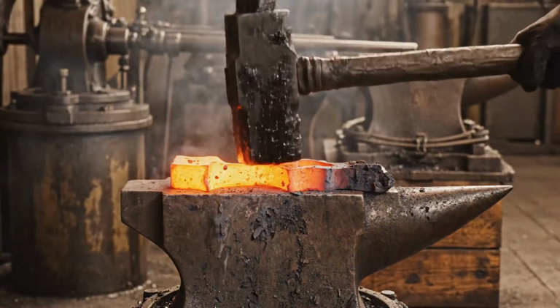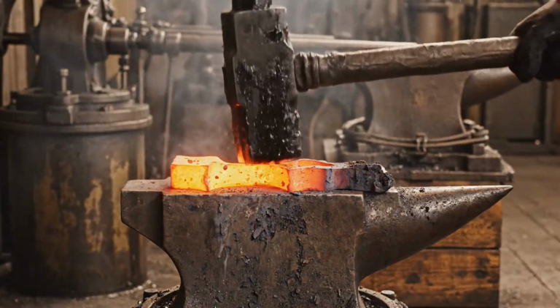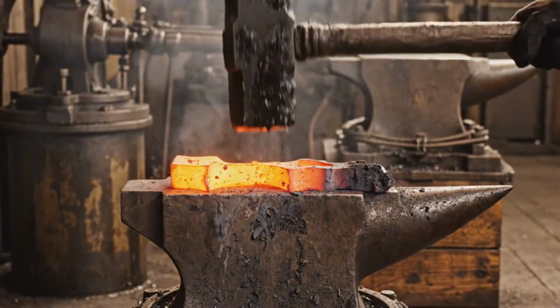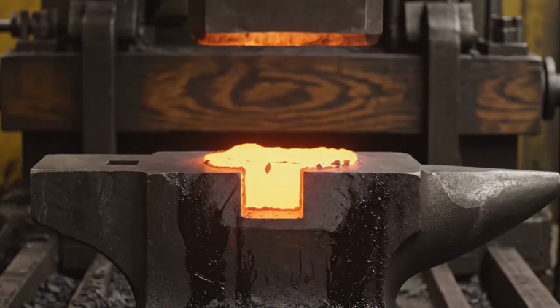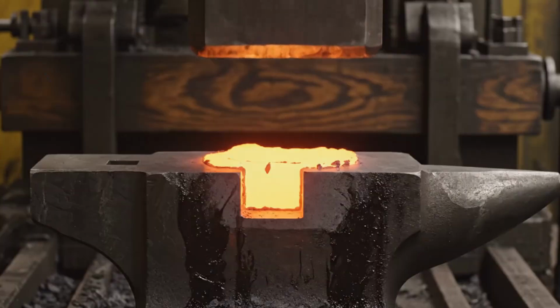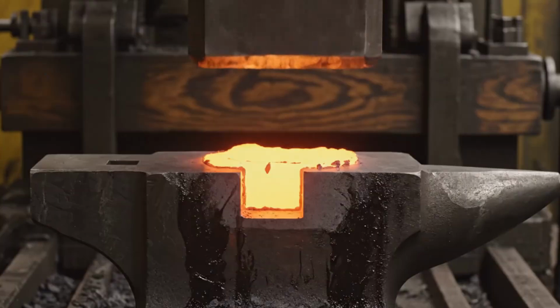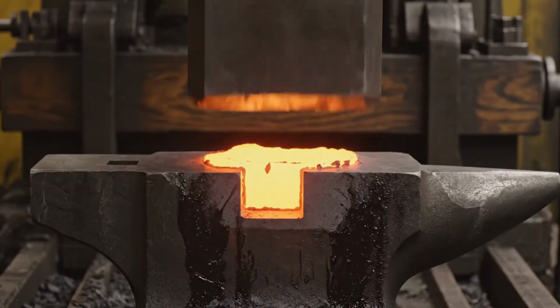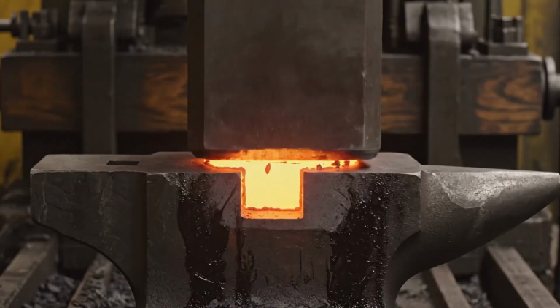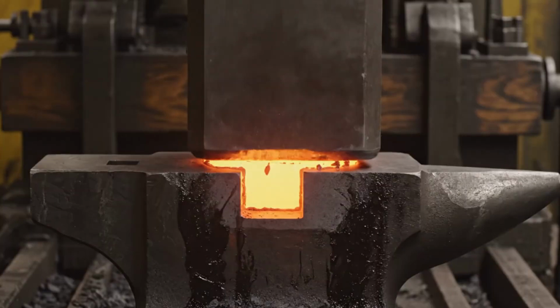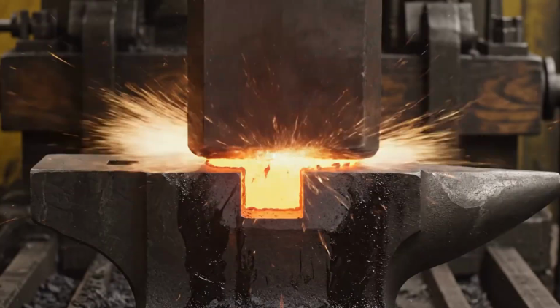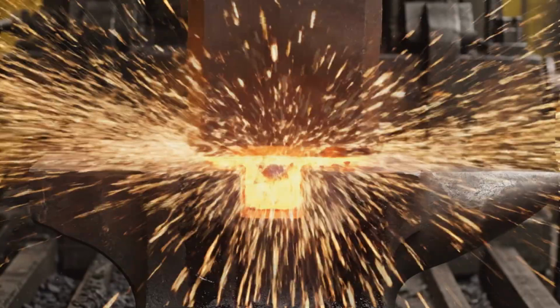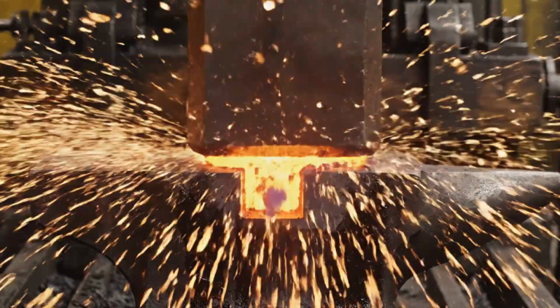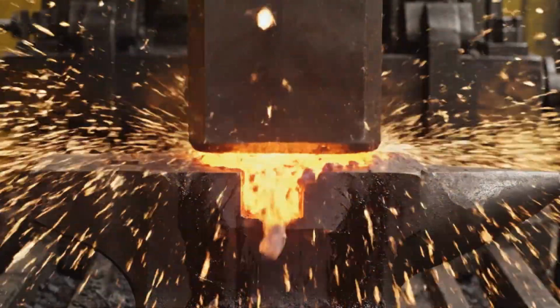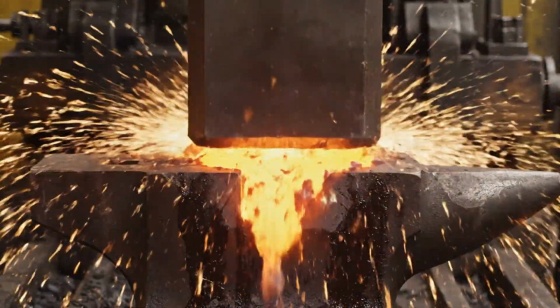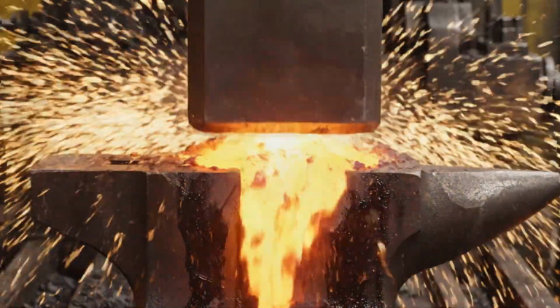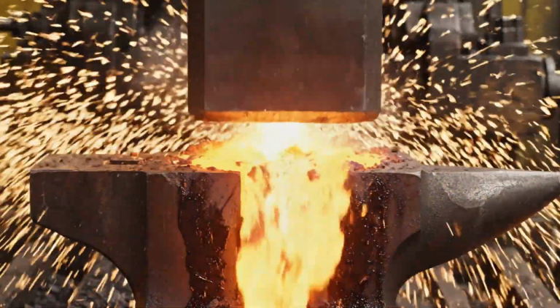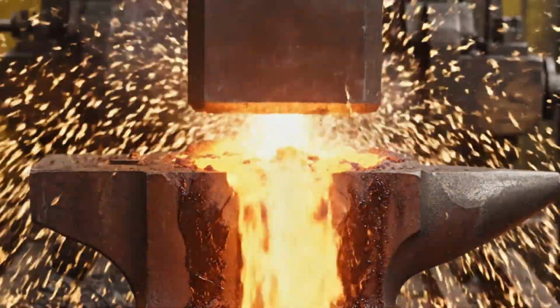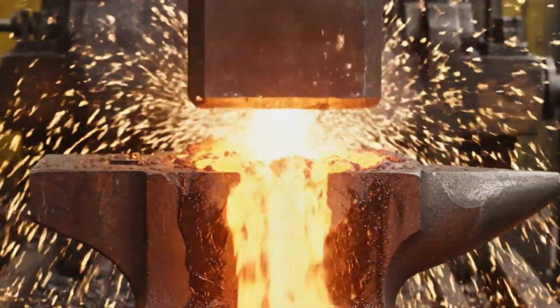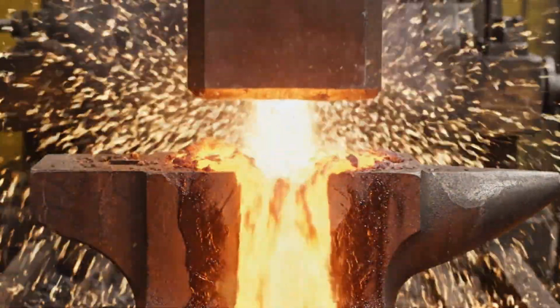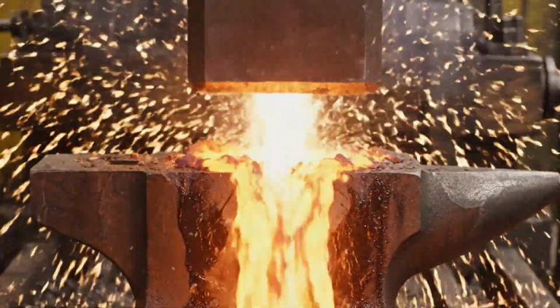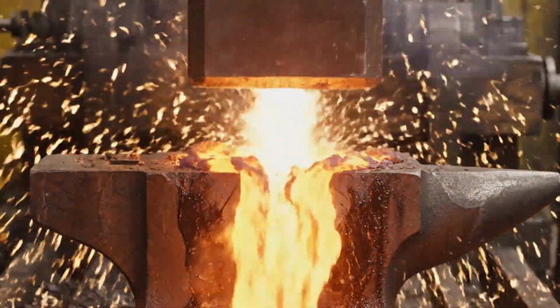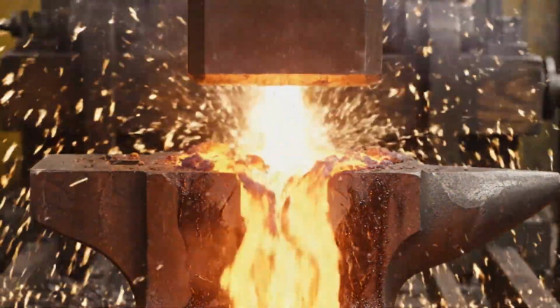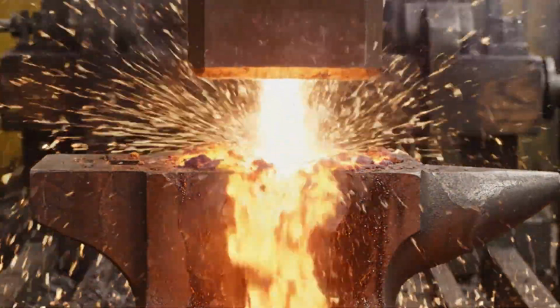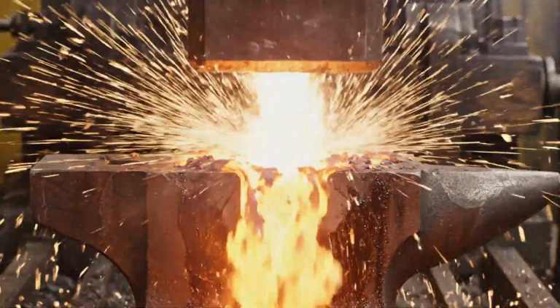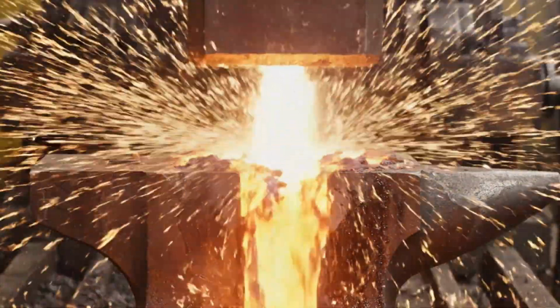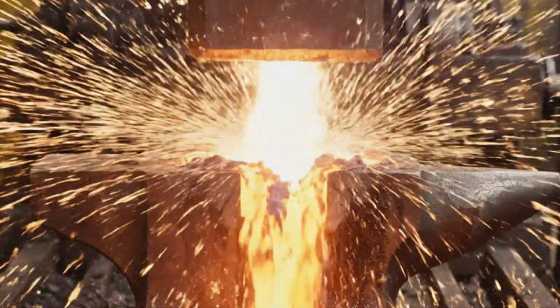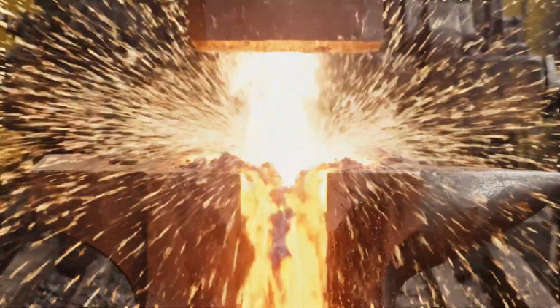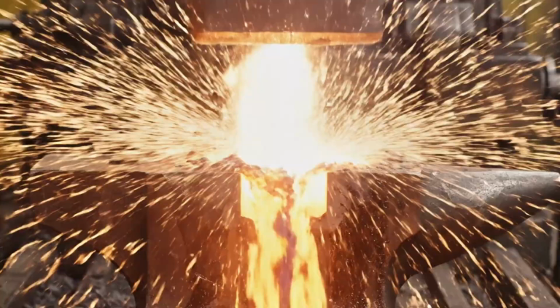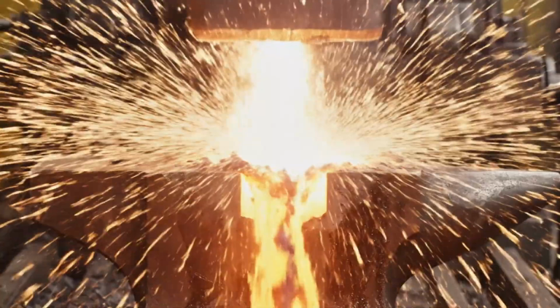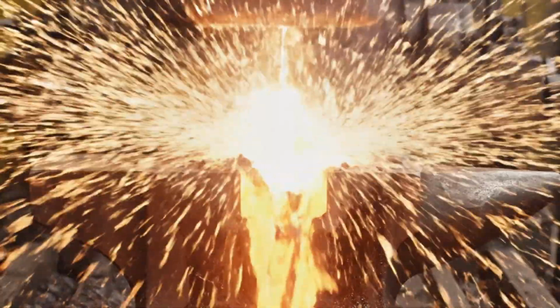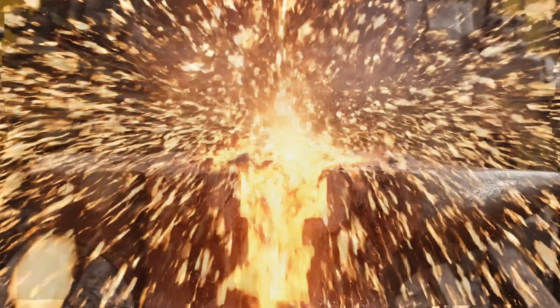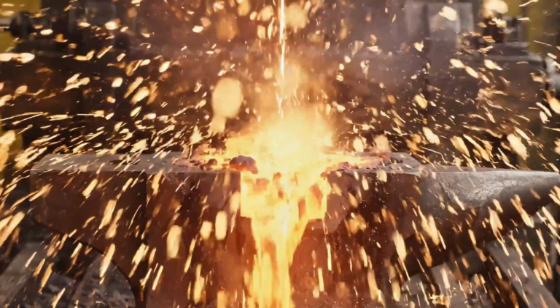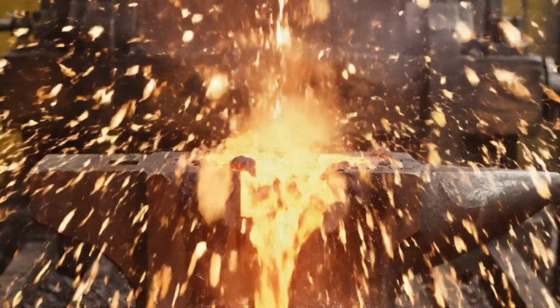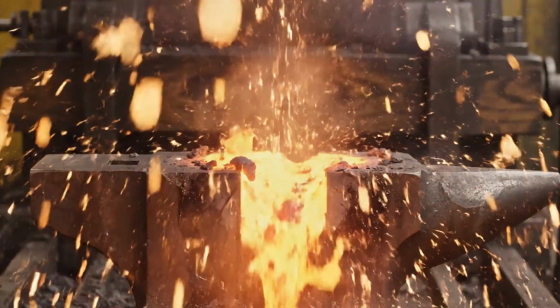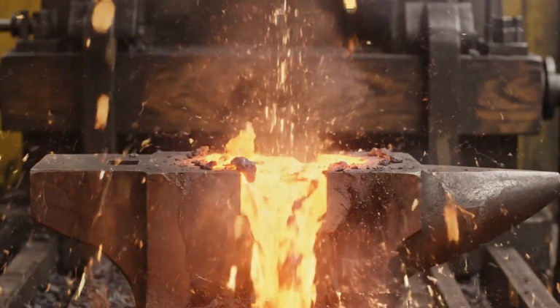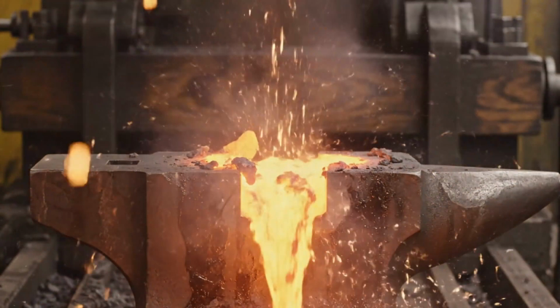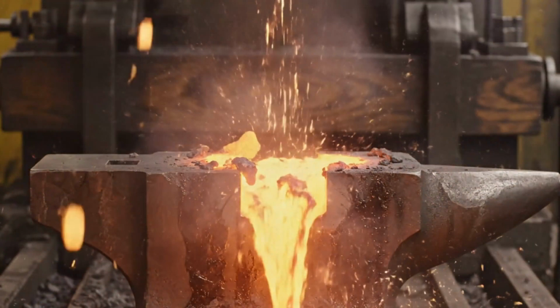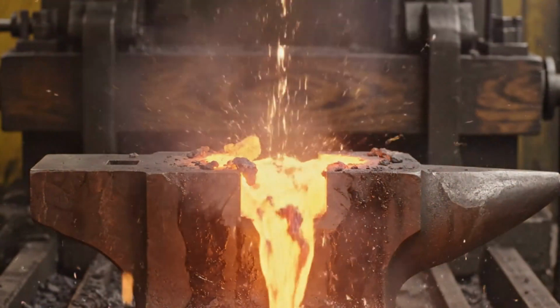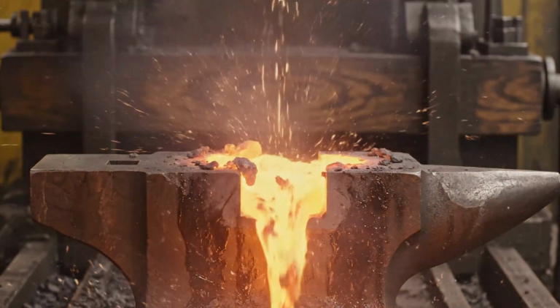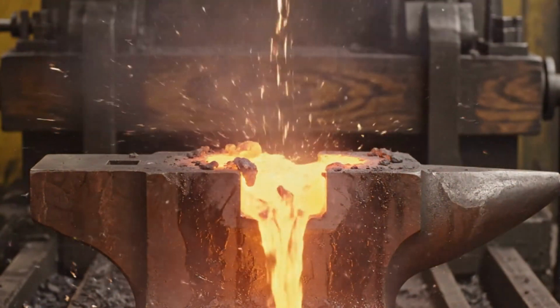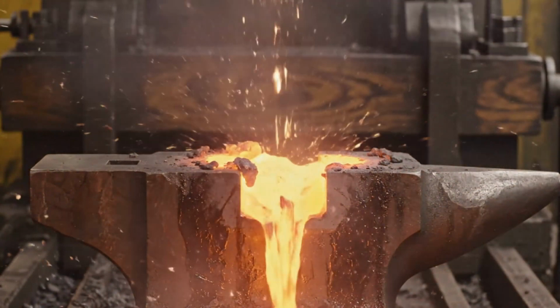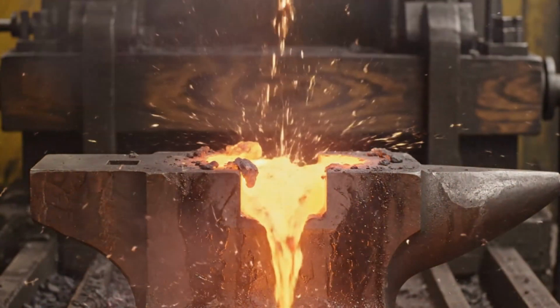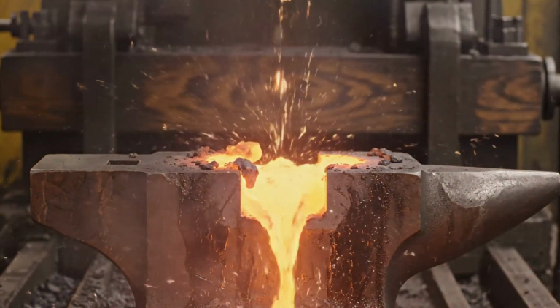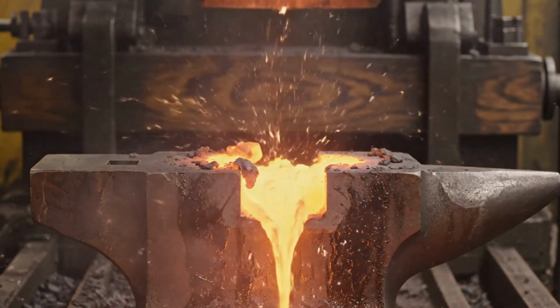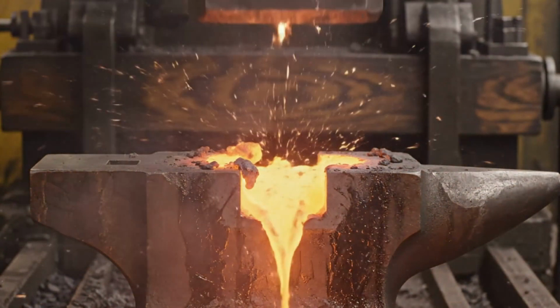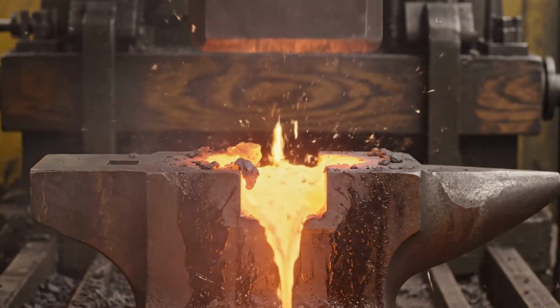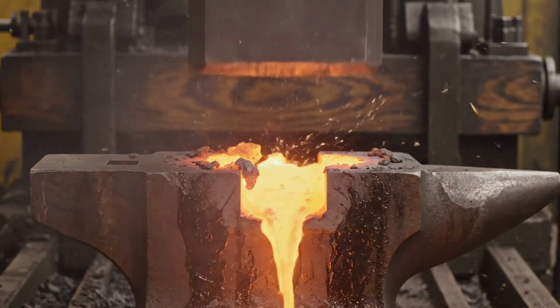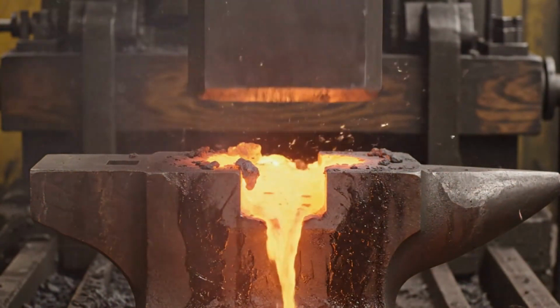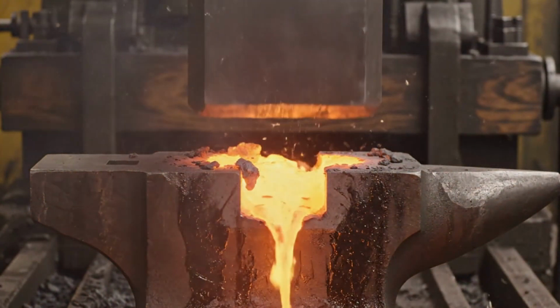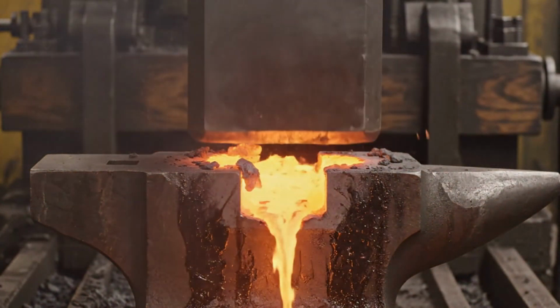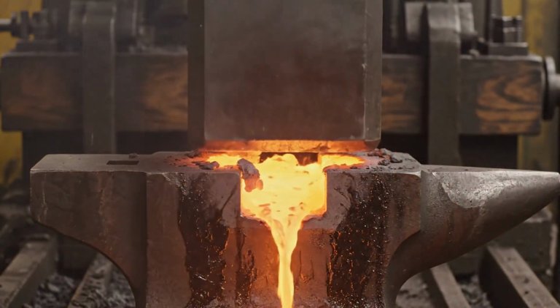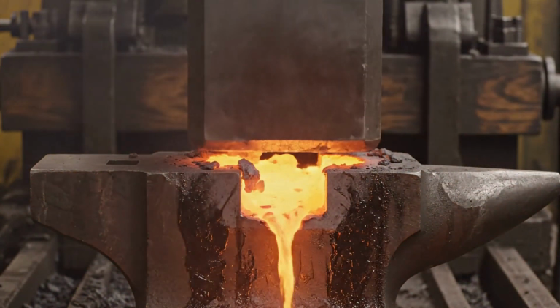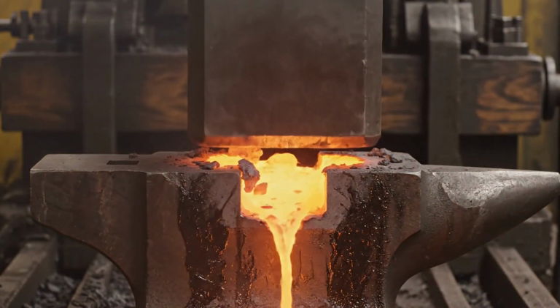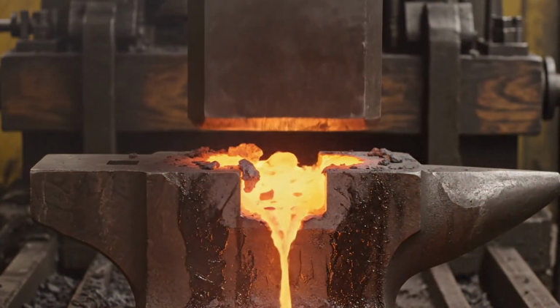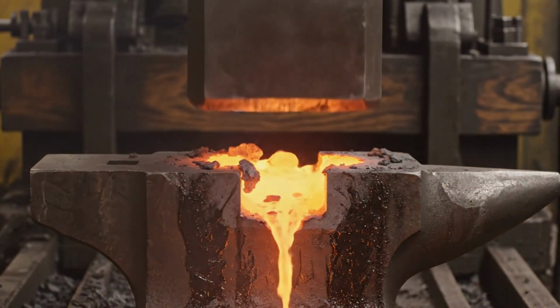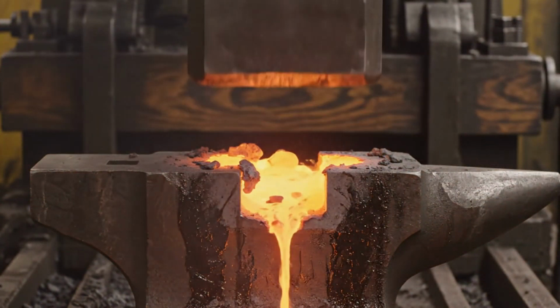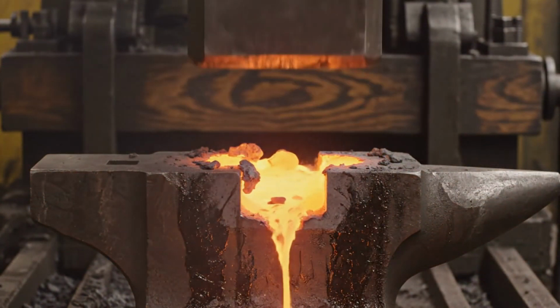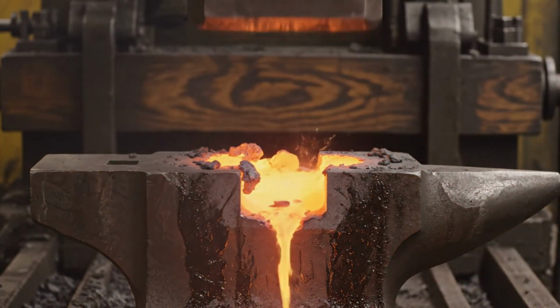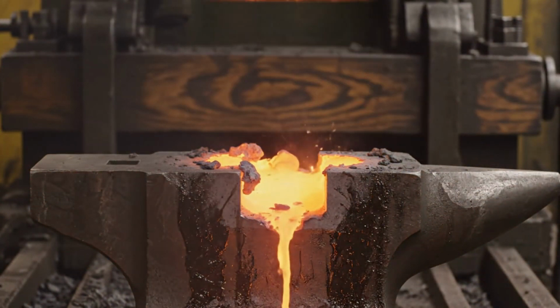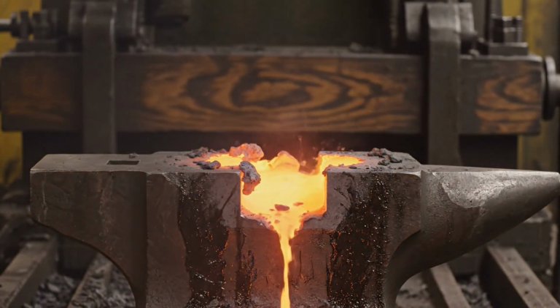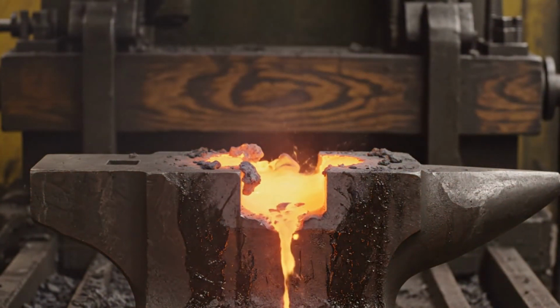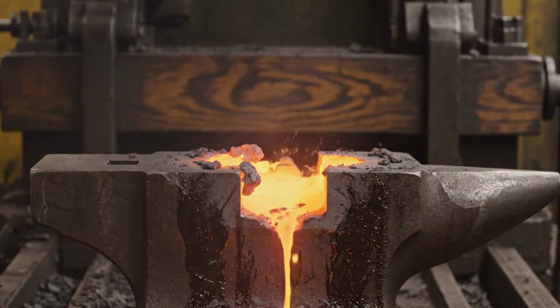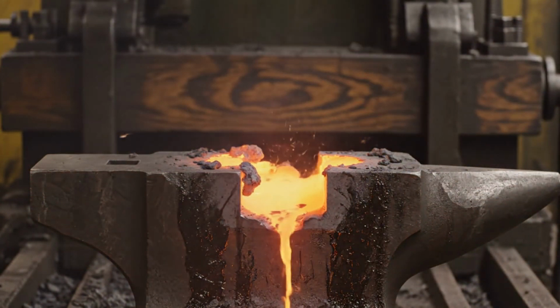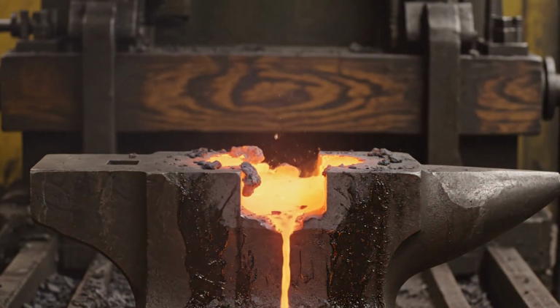Under thousands of pounds of pressure, the 8620 steel momentarily liquefies, flowing into the die that will shape the M1 Garand receiver.